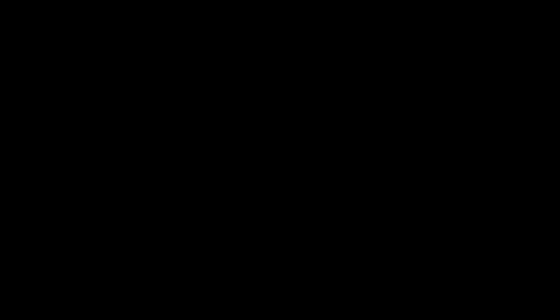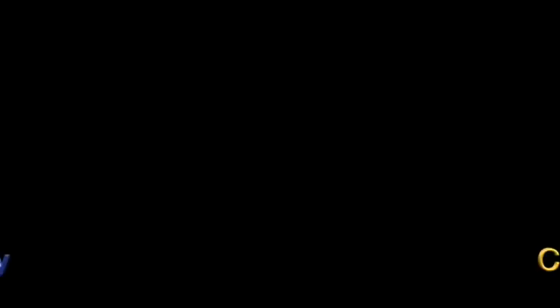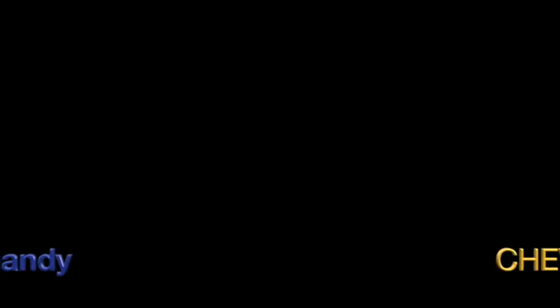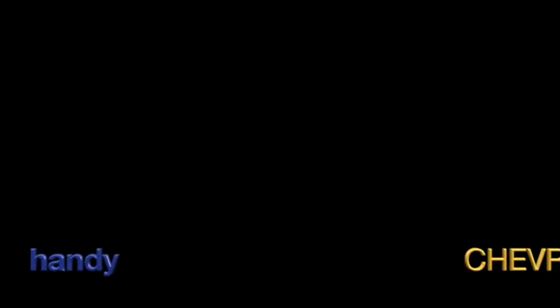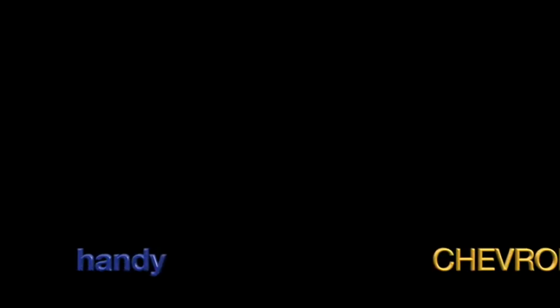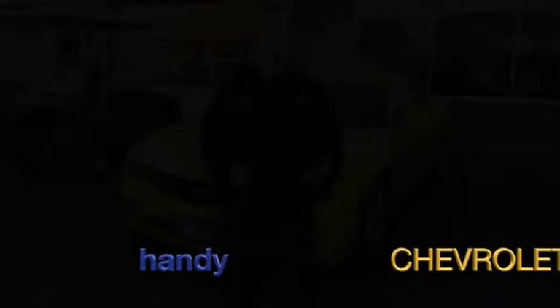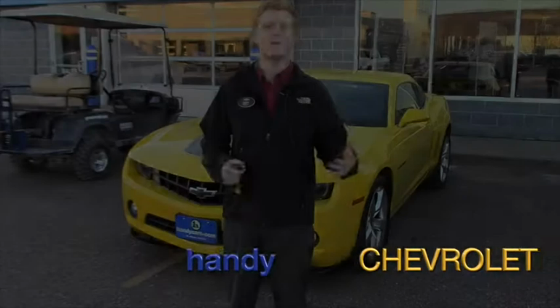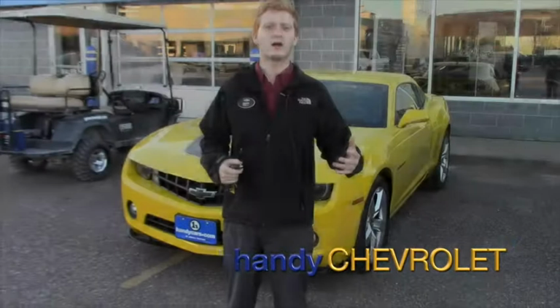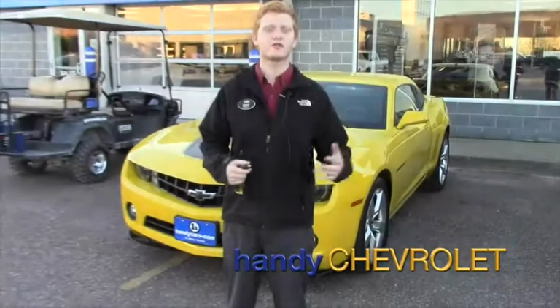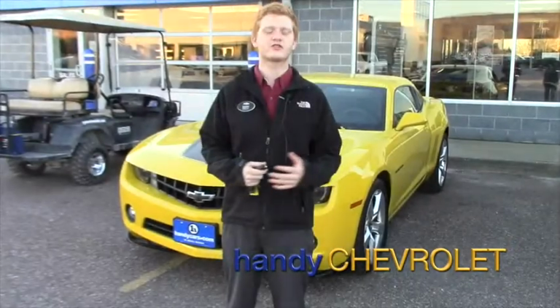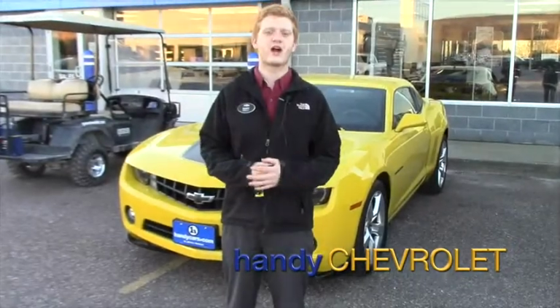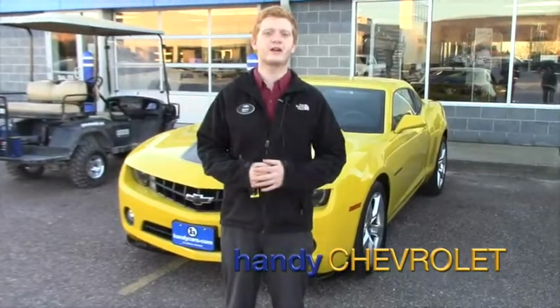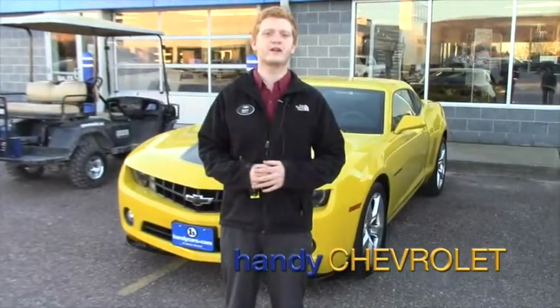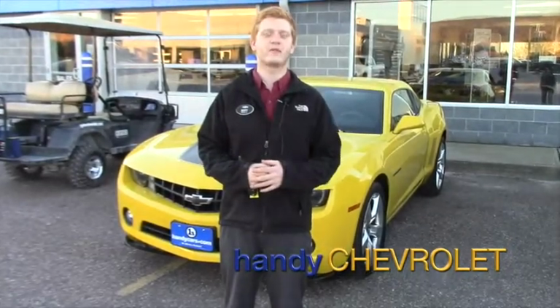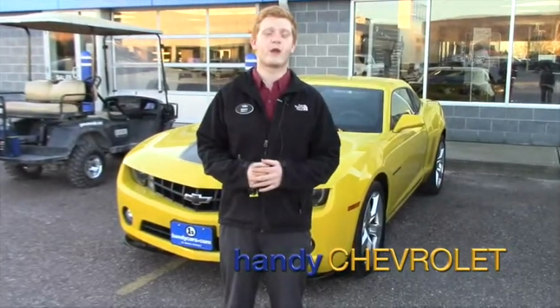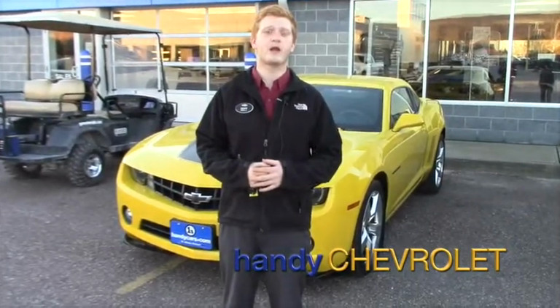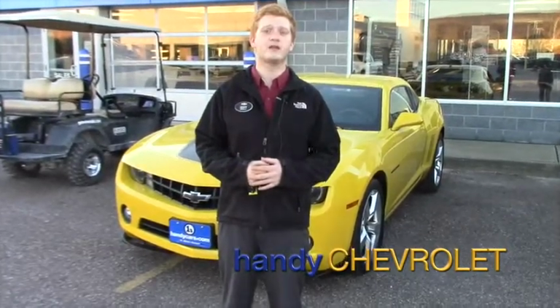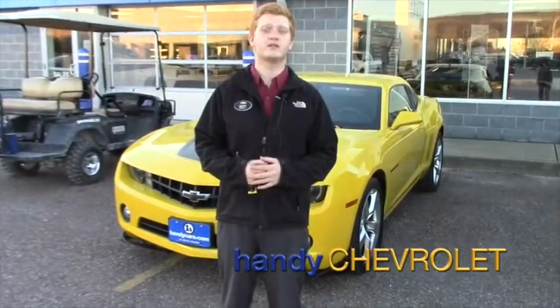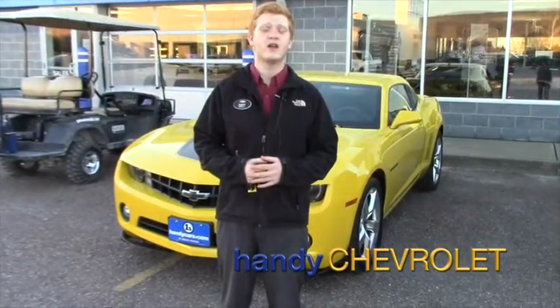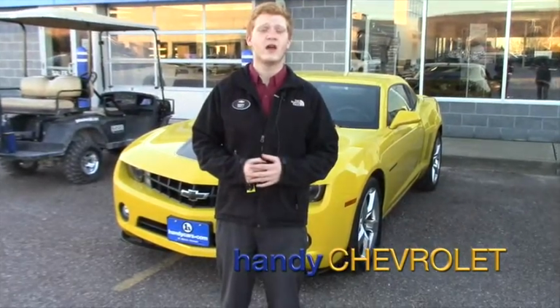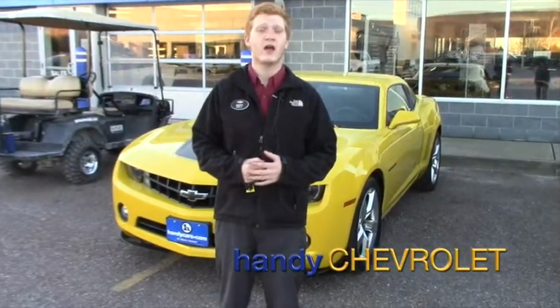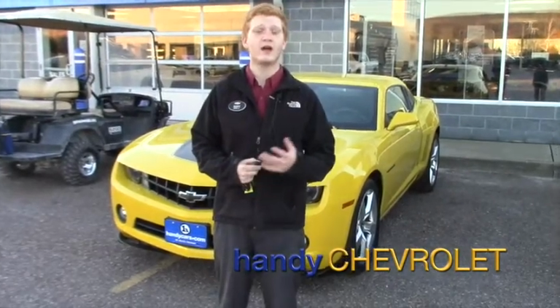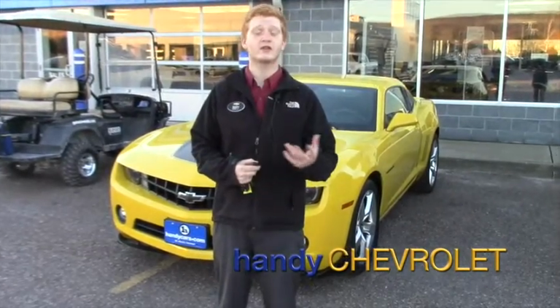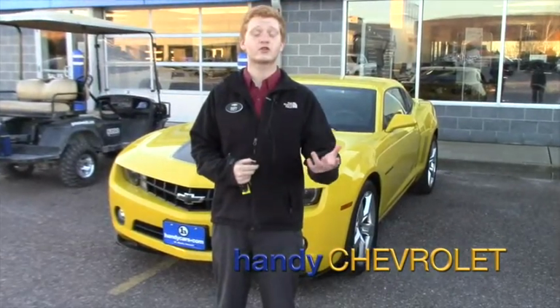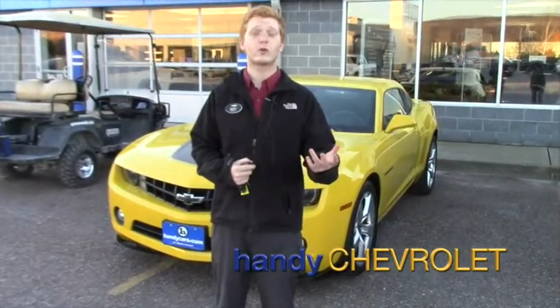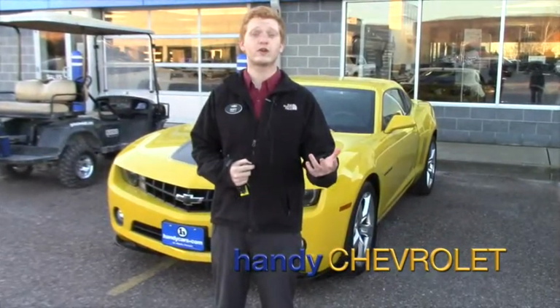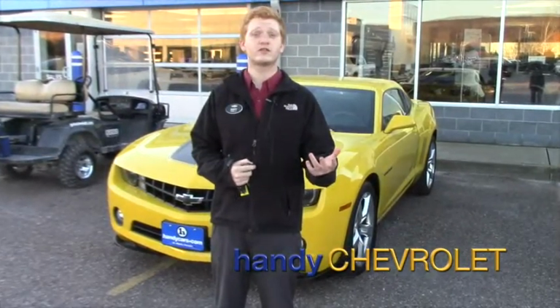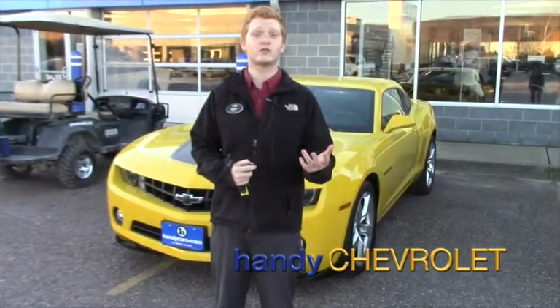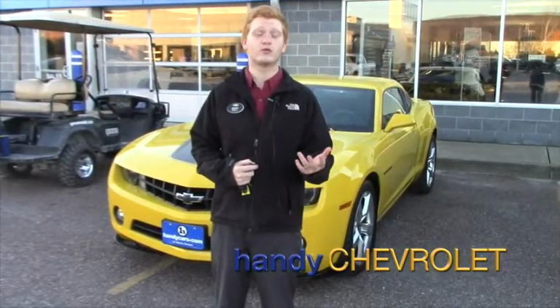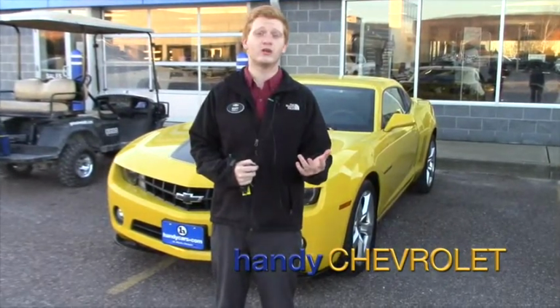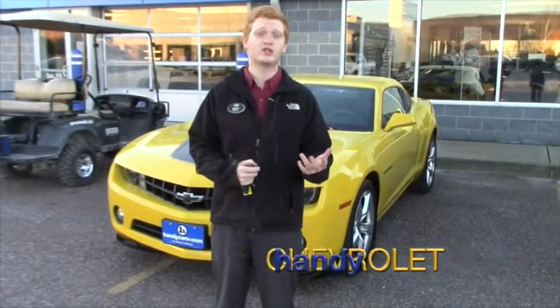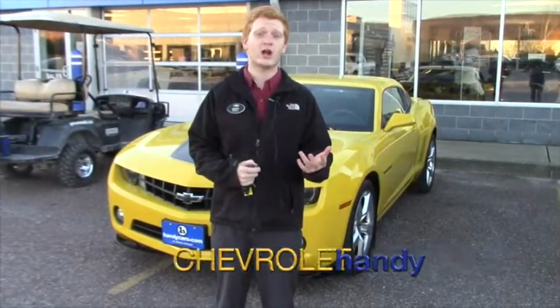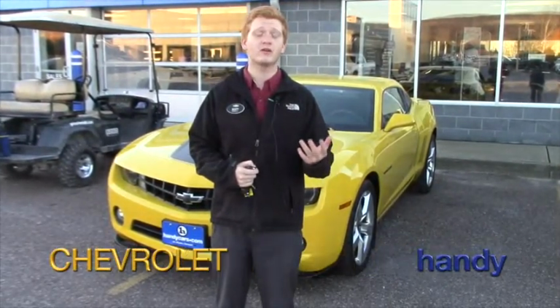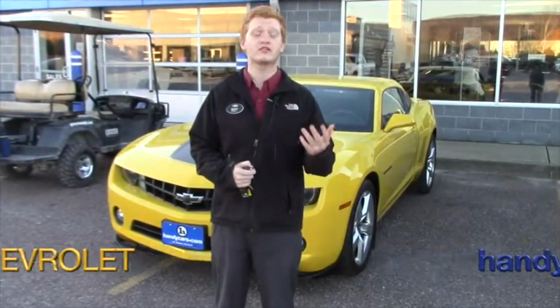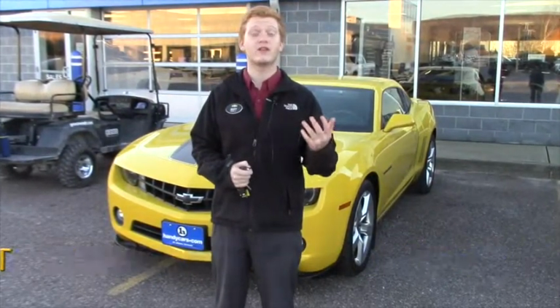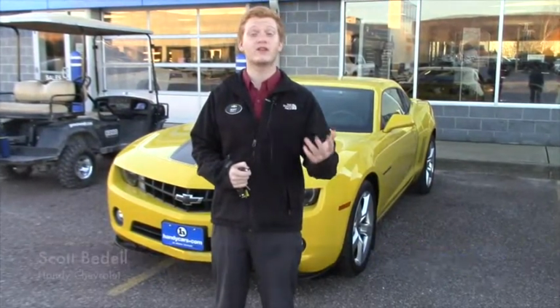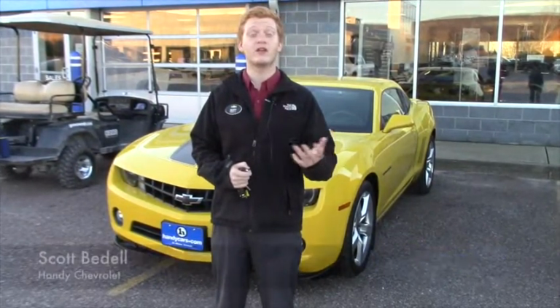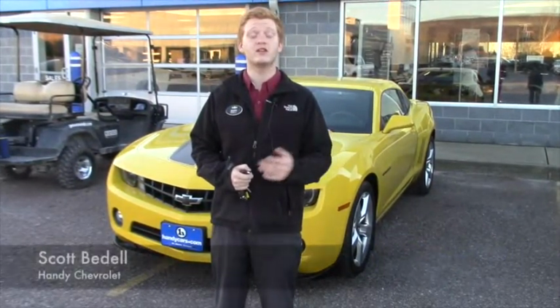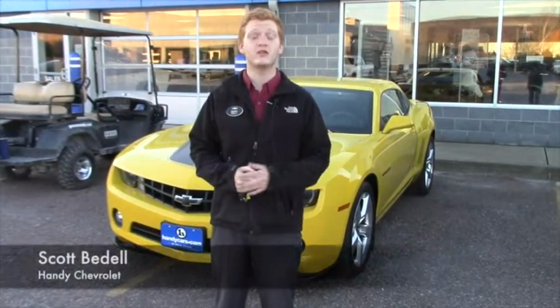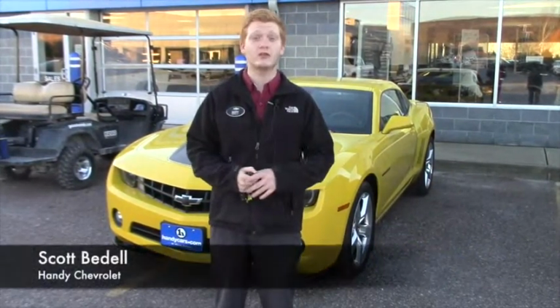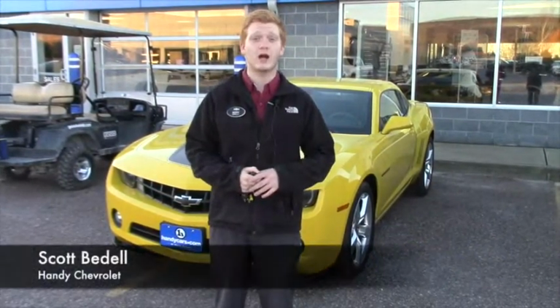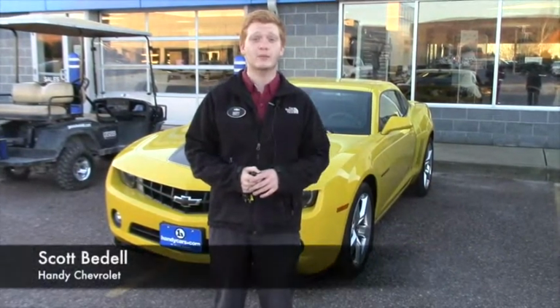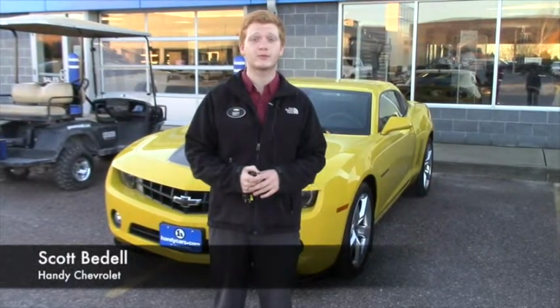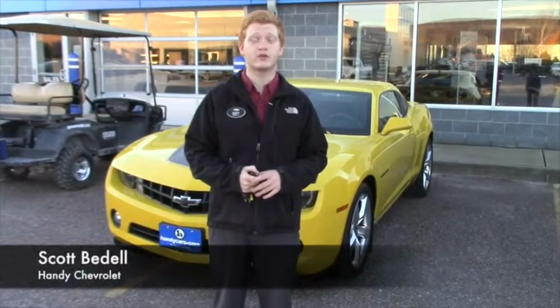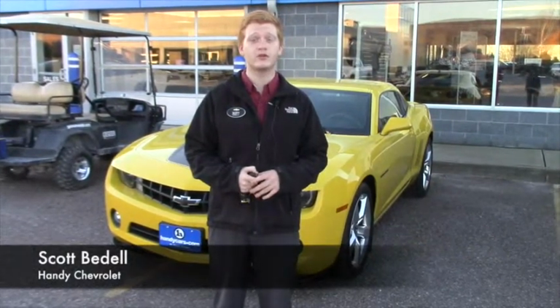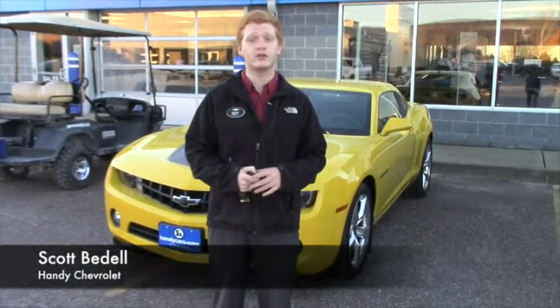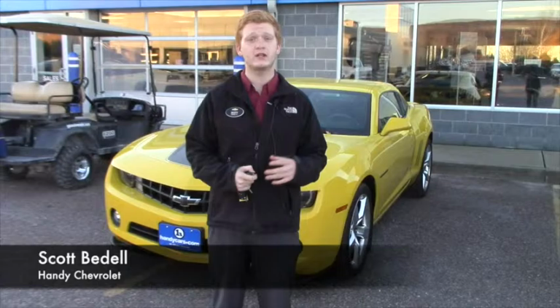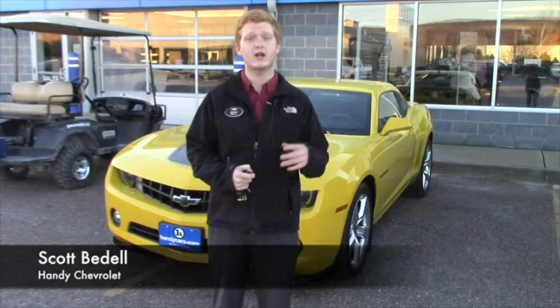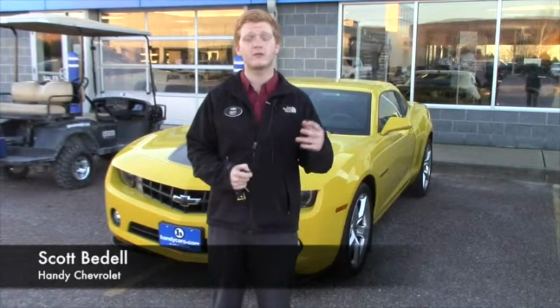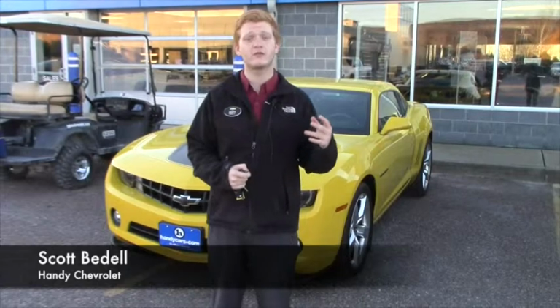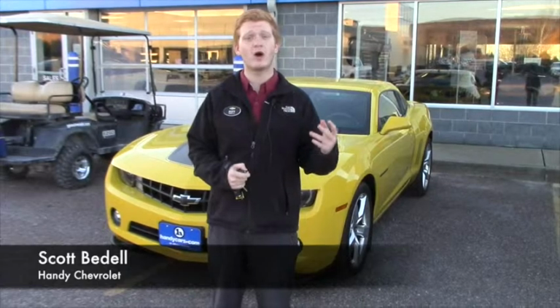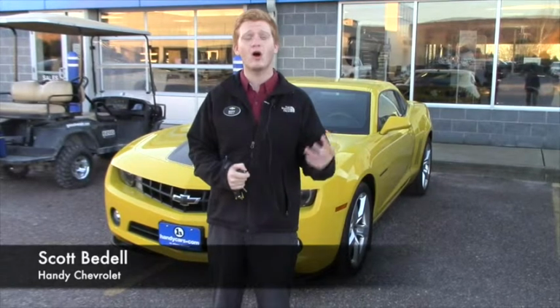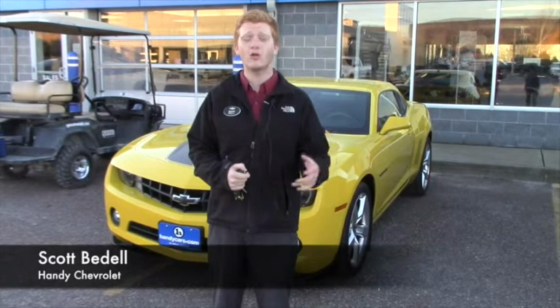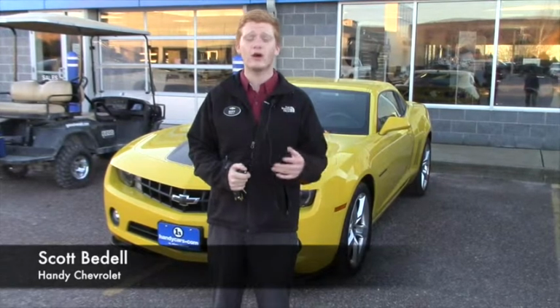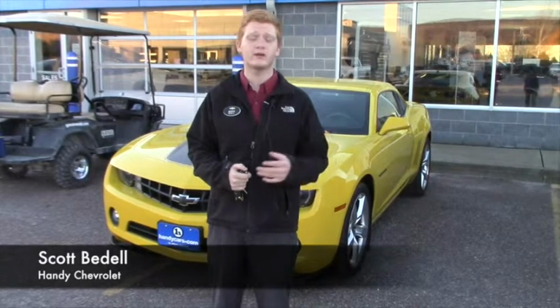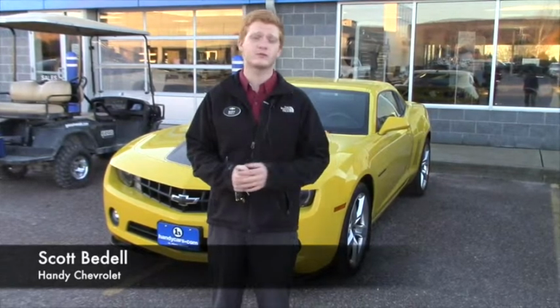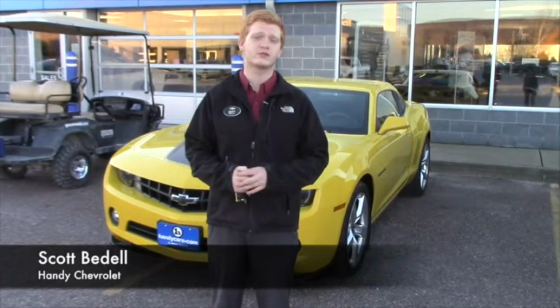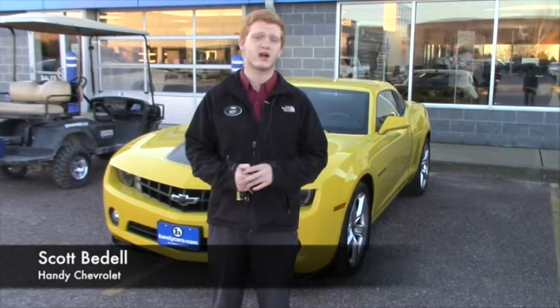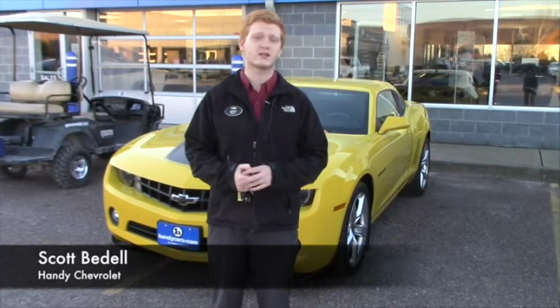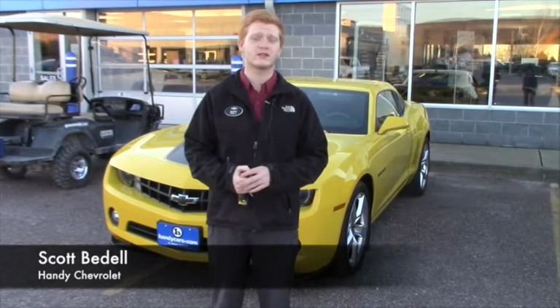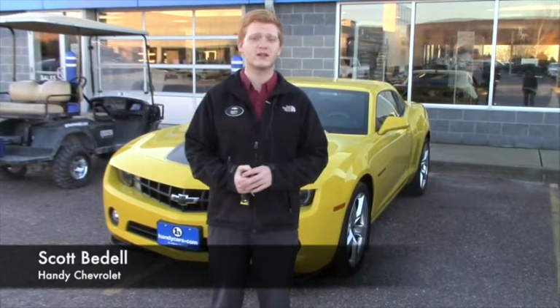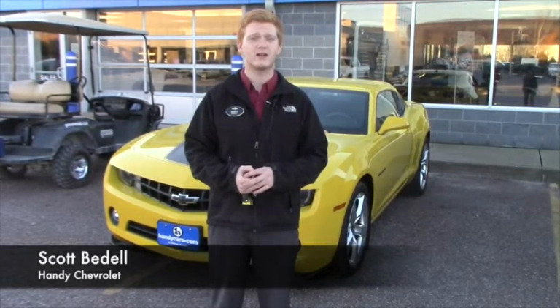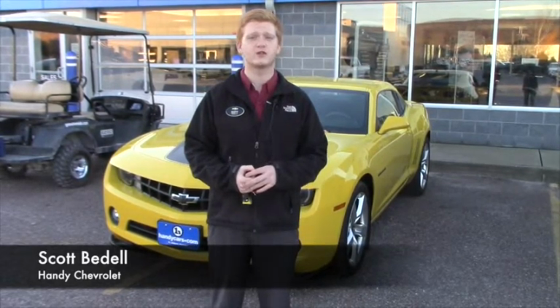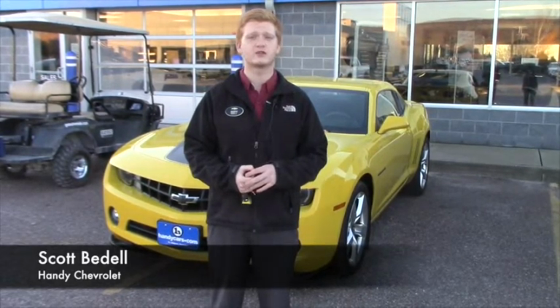Hey, Michael Scott here from Handys. I just wanted to reach out and say thank you for the opportunity, coming from all the way from Scottsdale, Arizona.